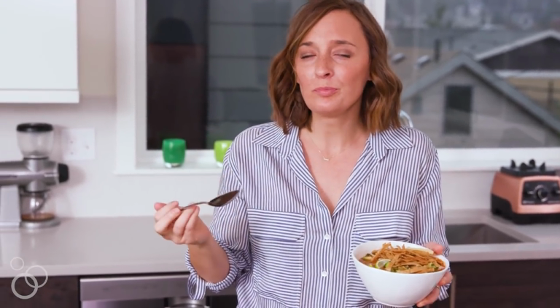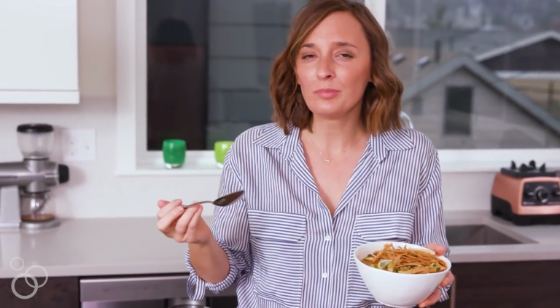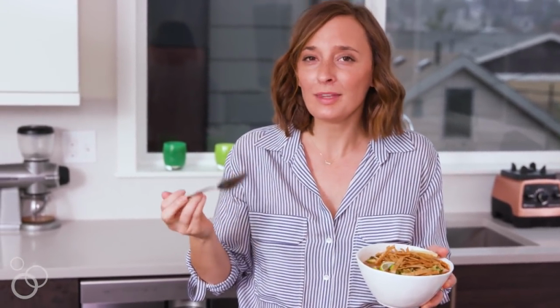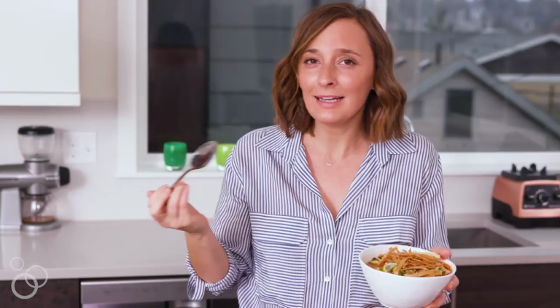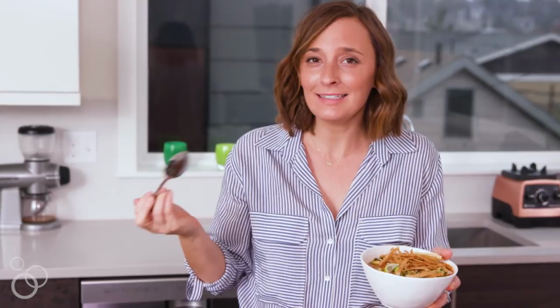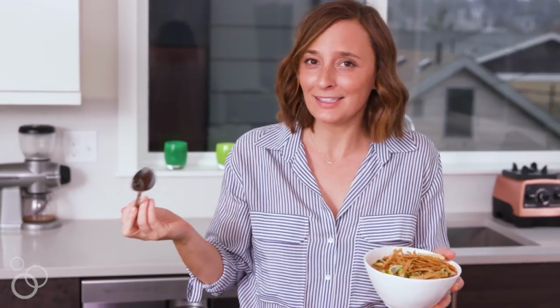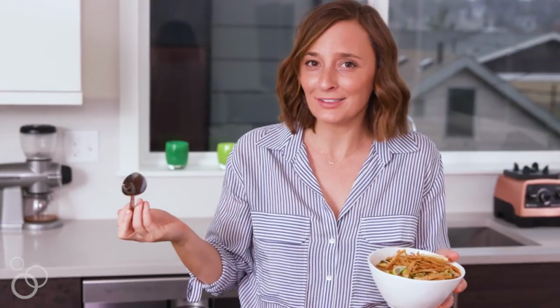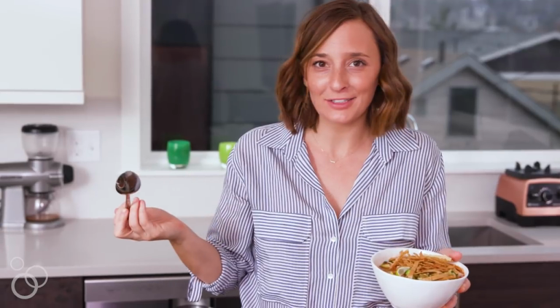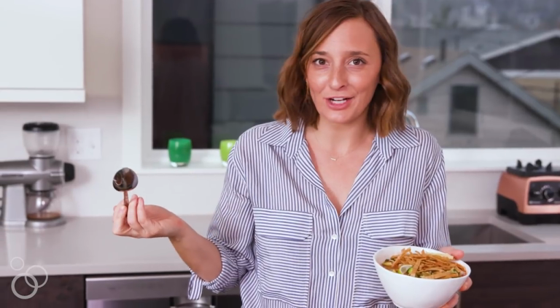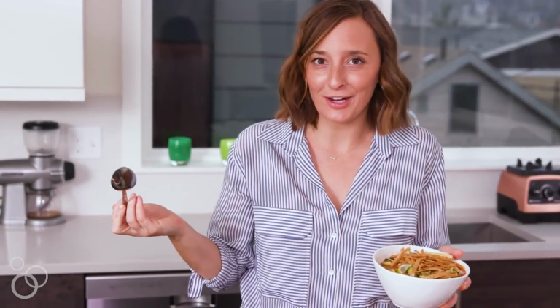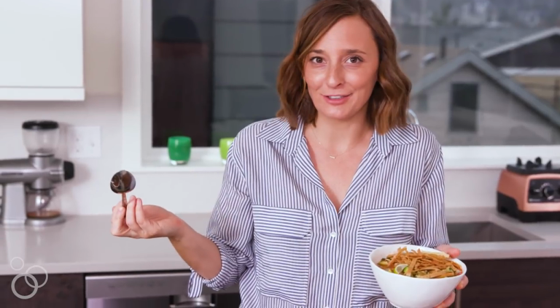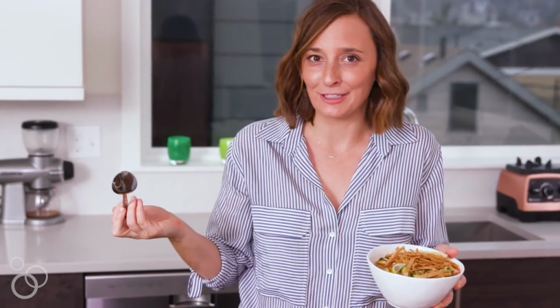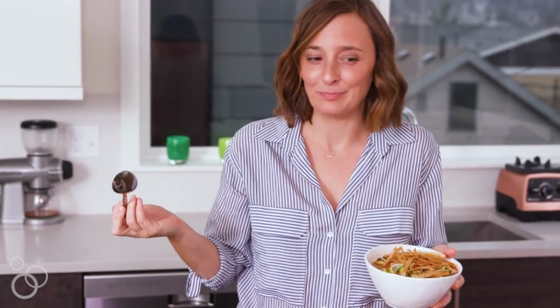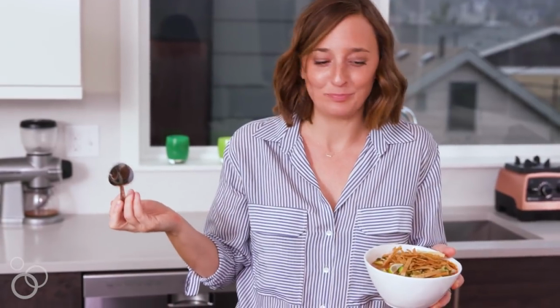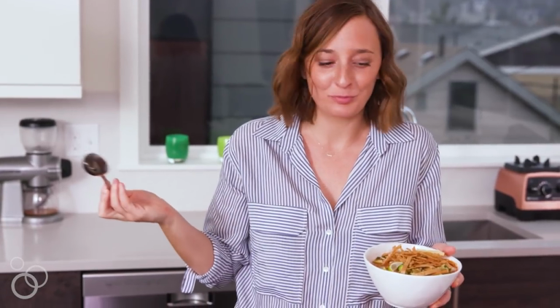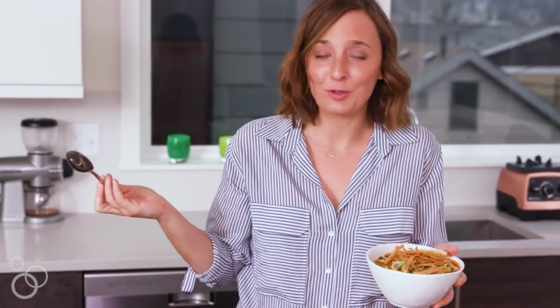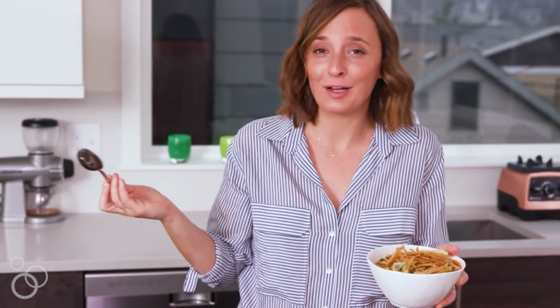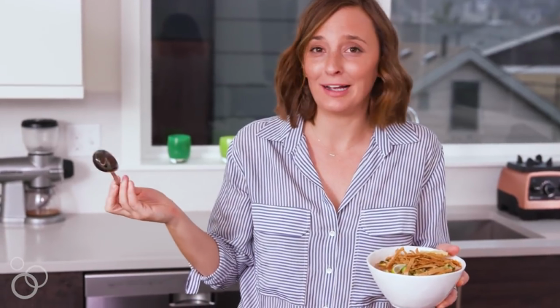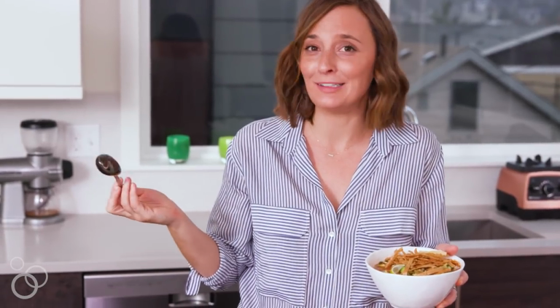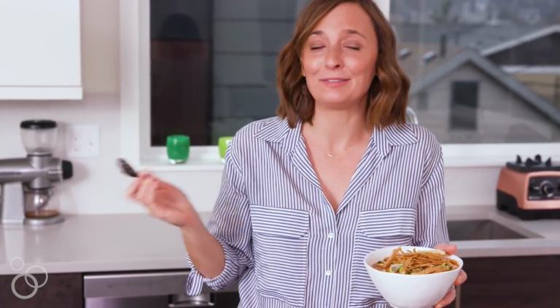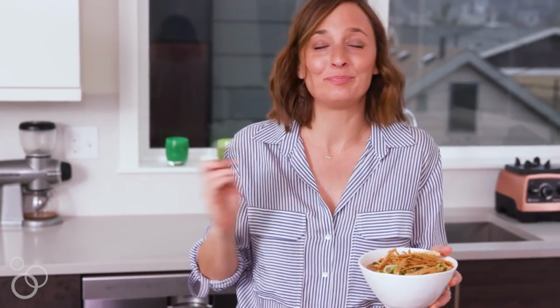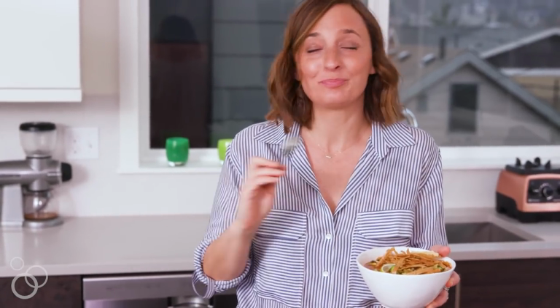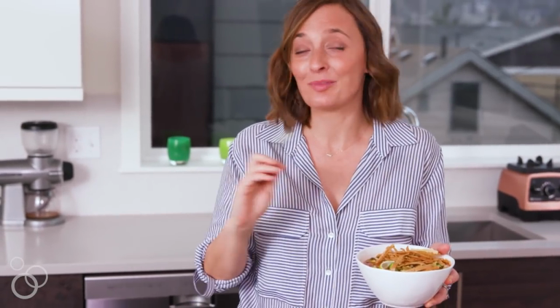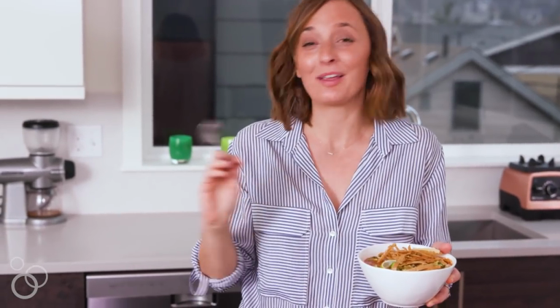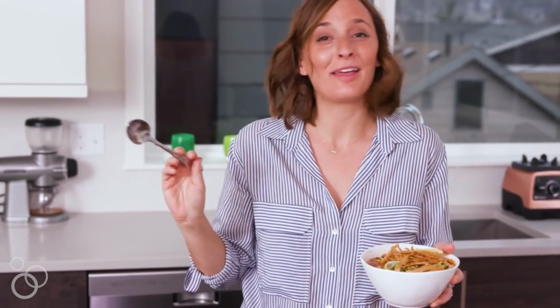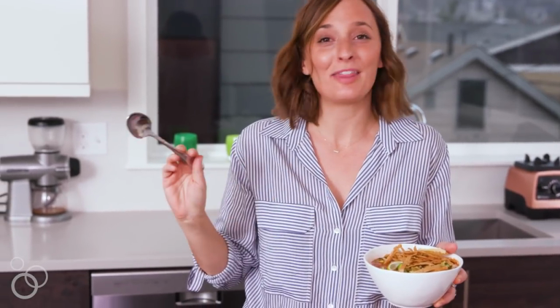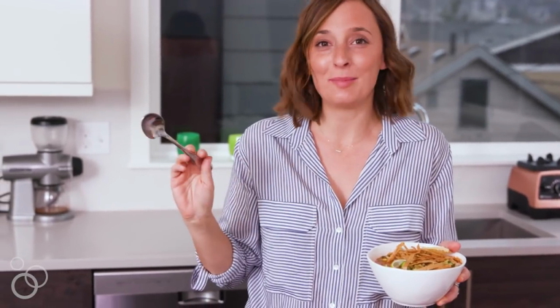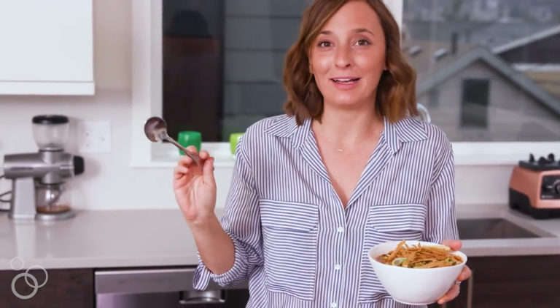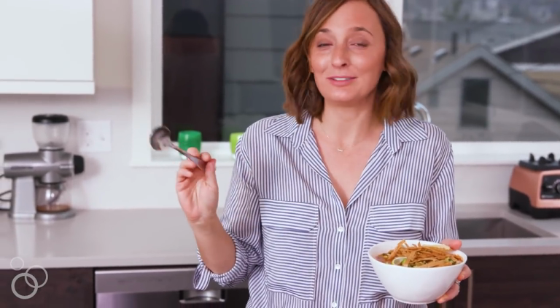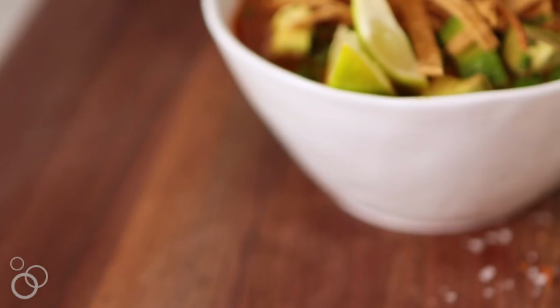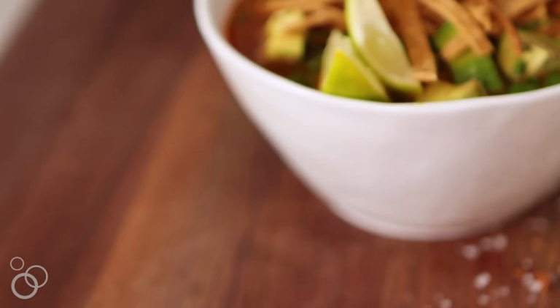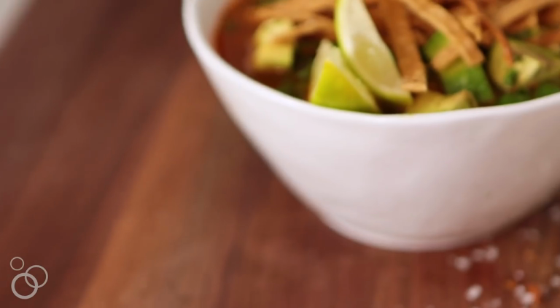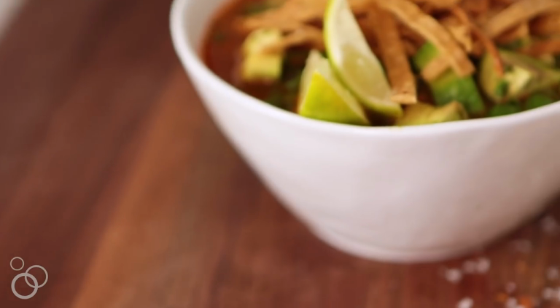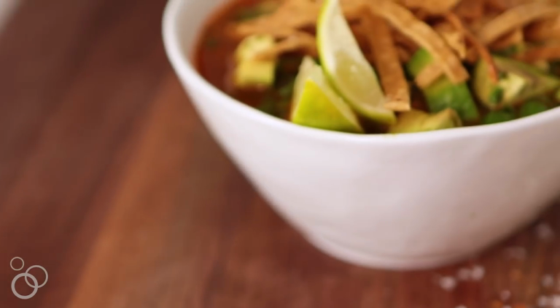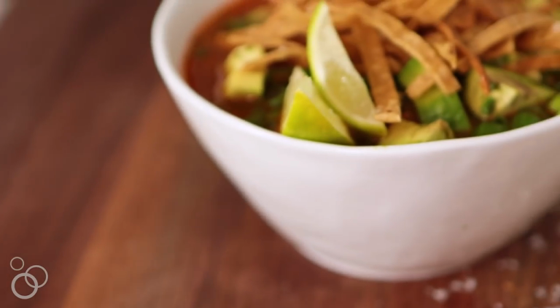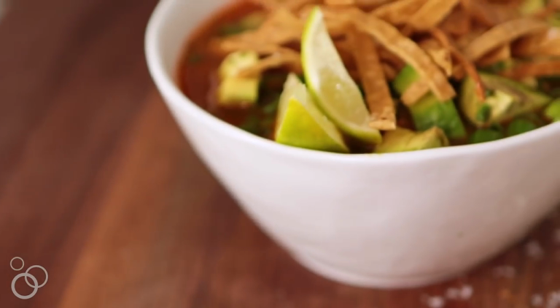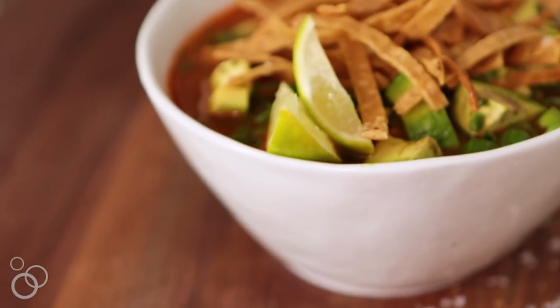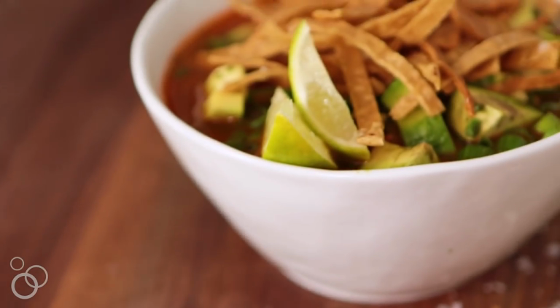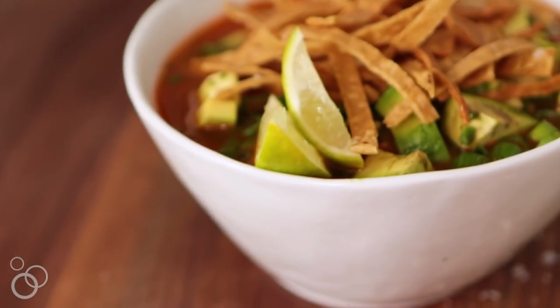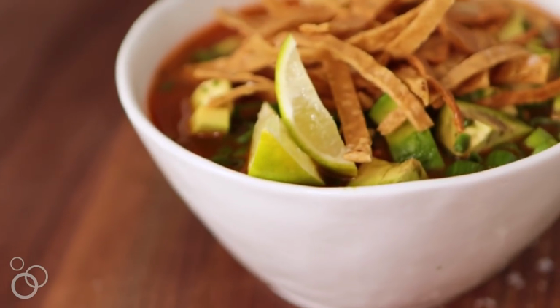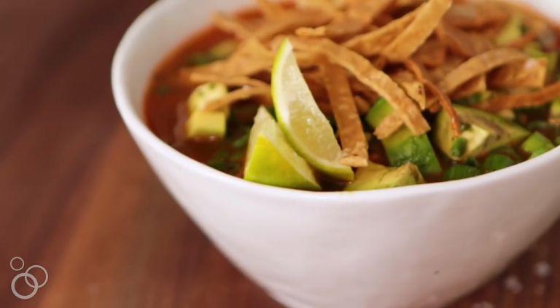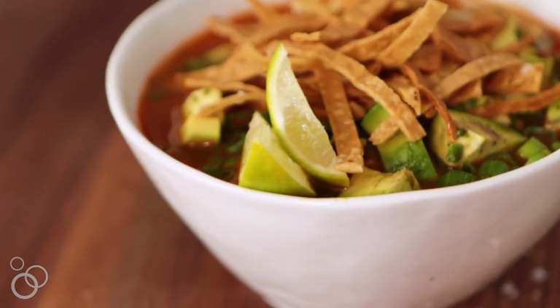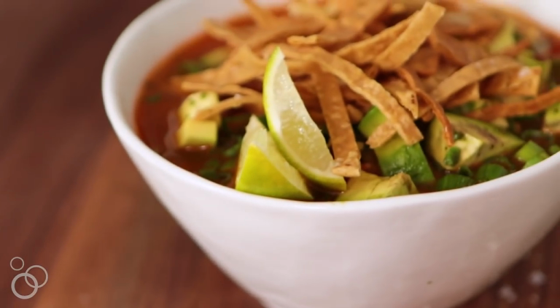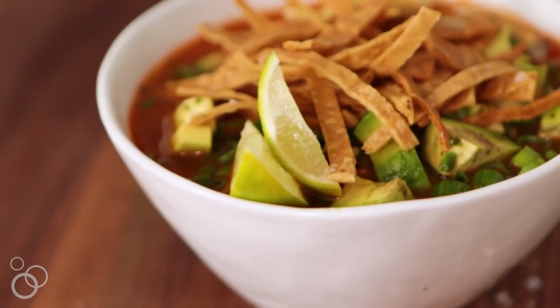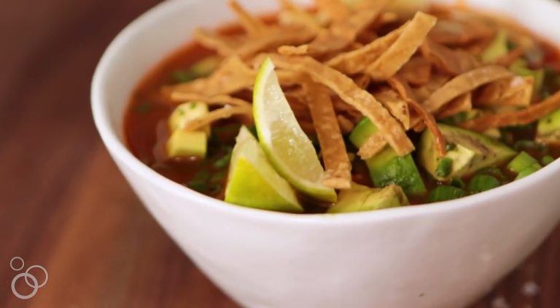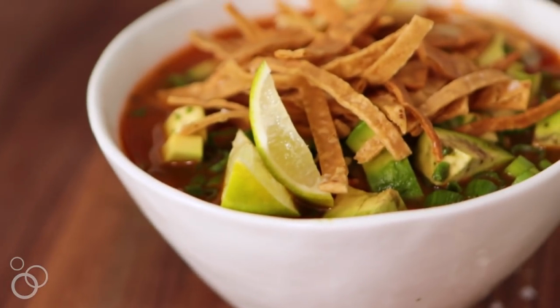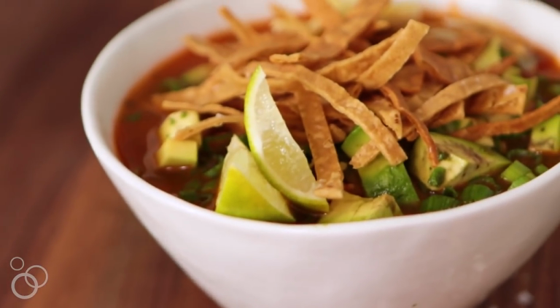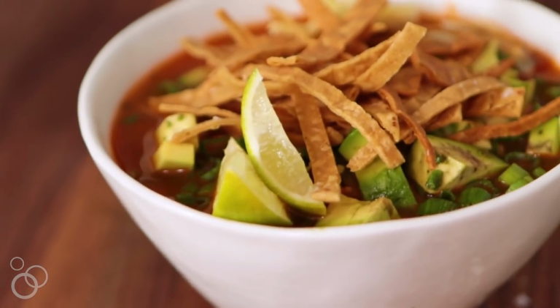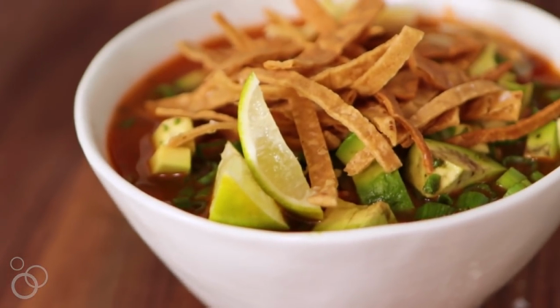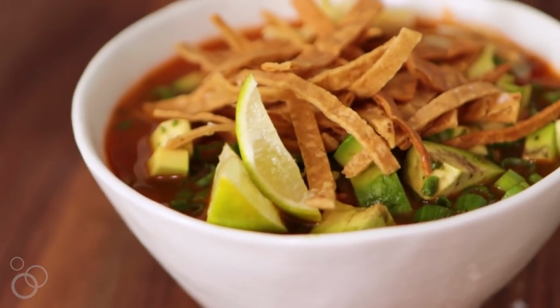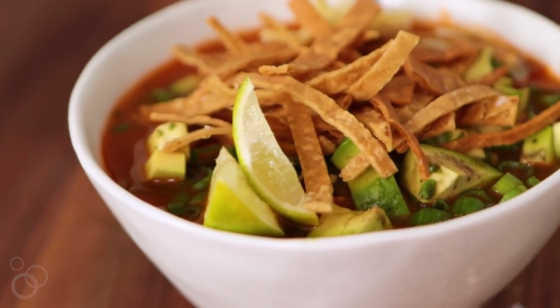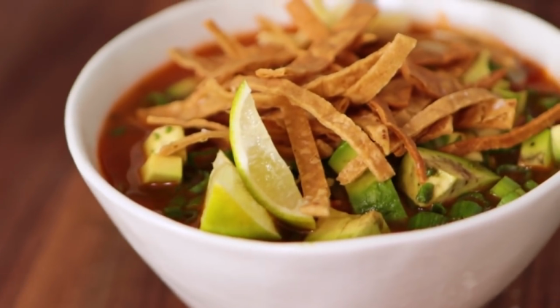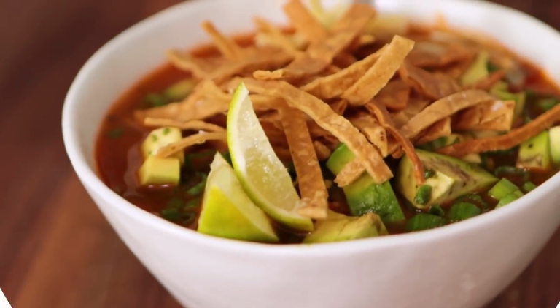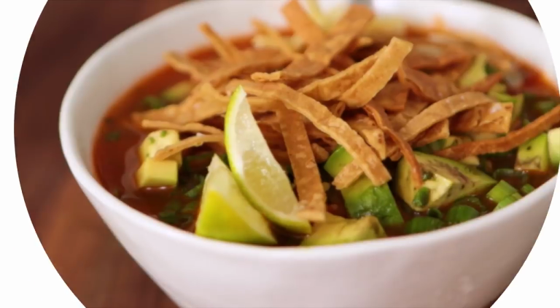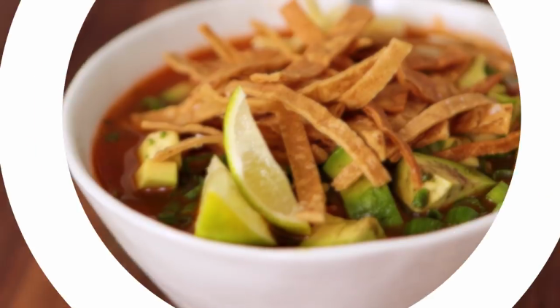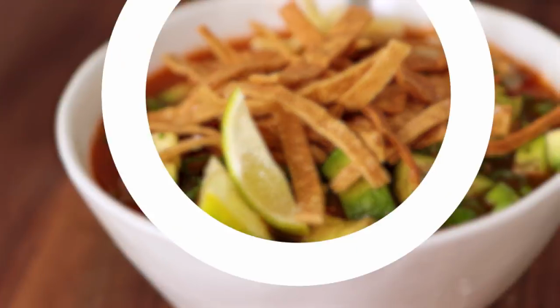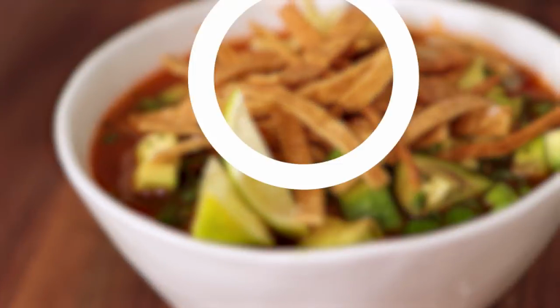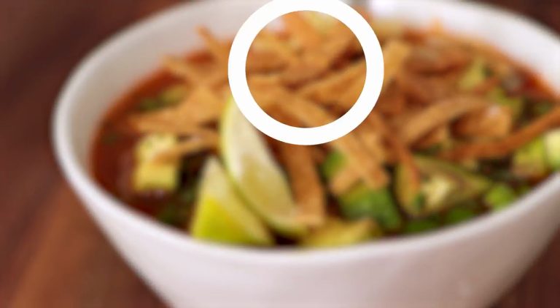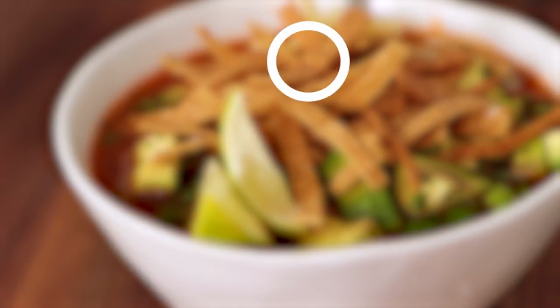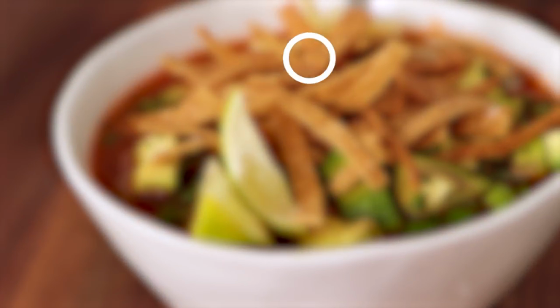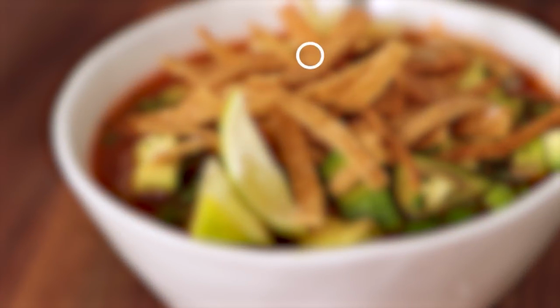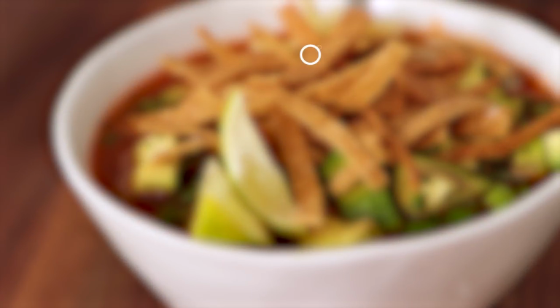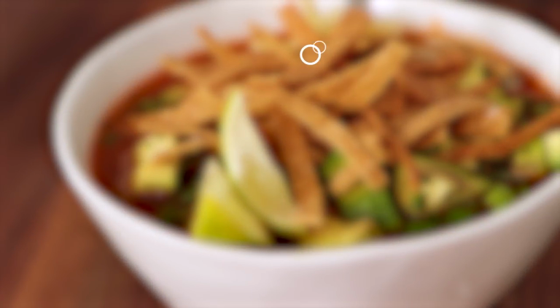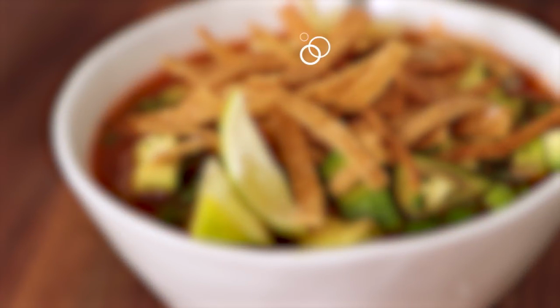It tastes like childhood. You guys, the best tortilla soup ever. Grab the full recipe at whatsgabicooking.com.